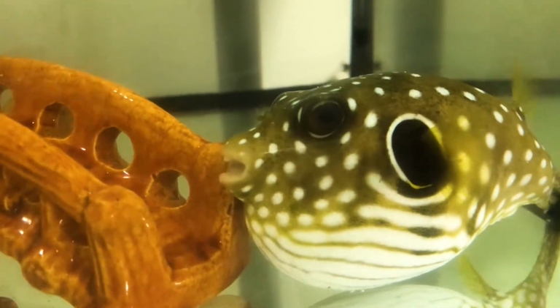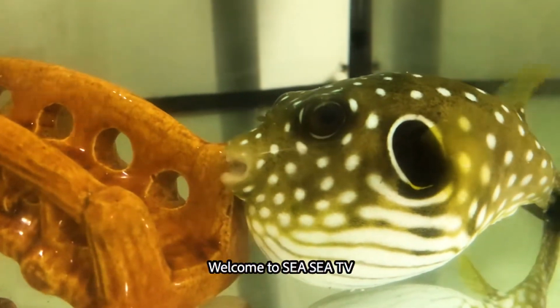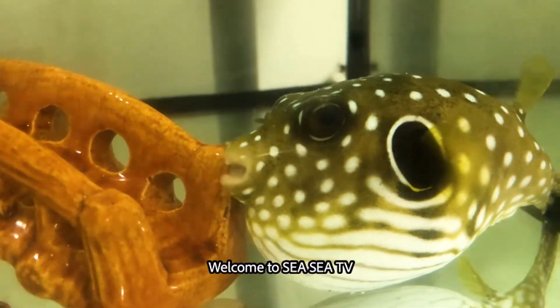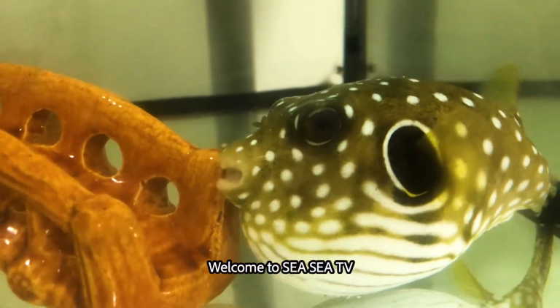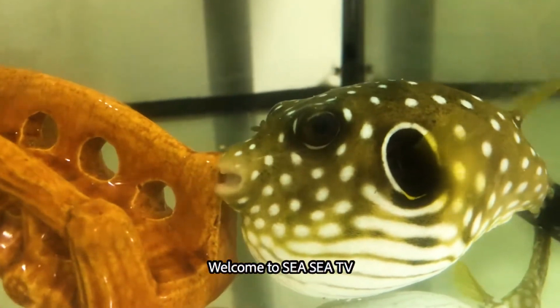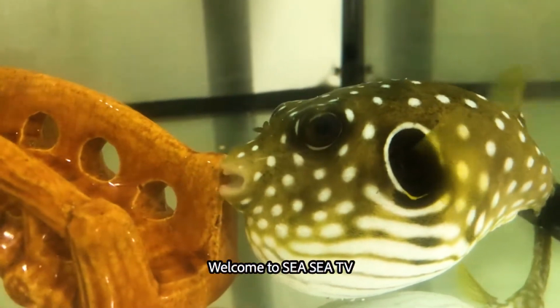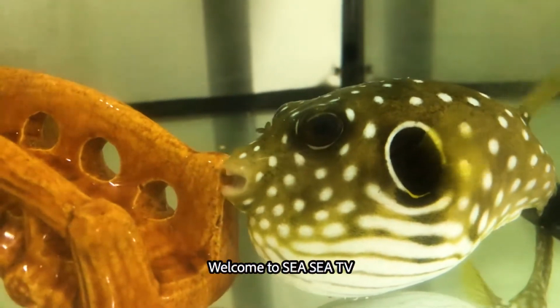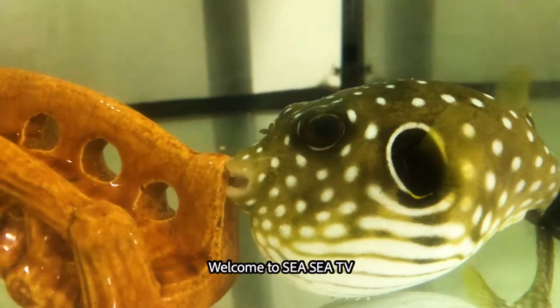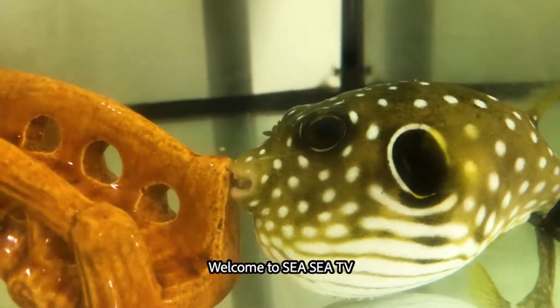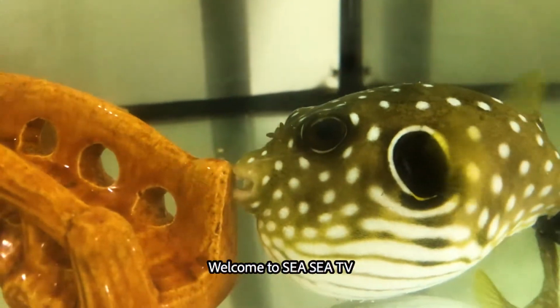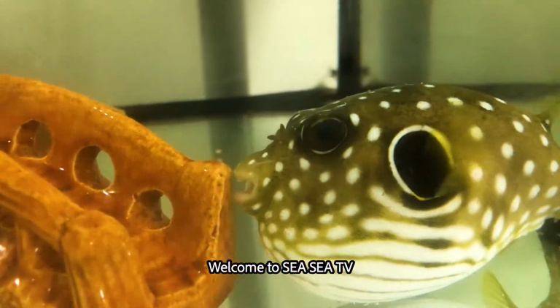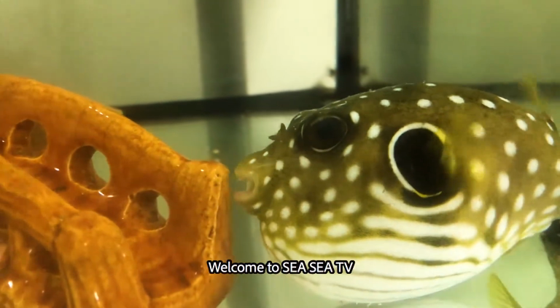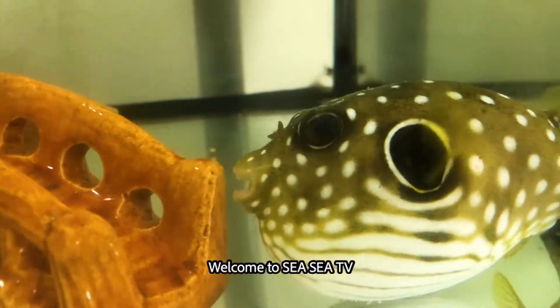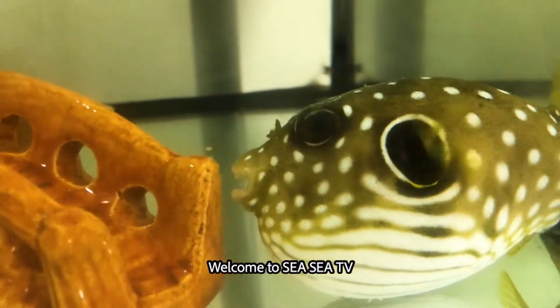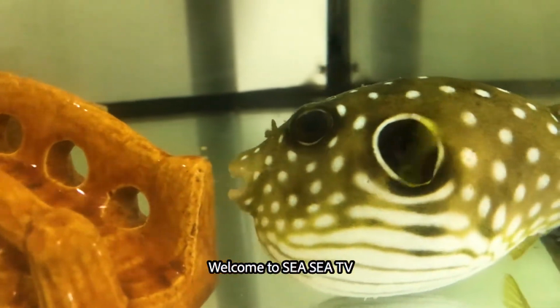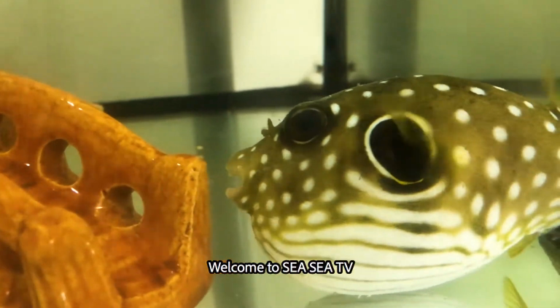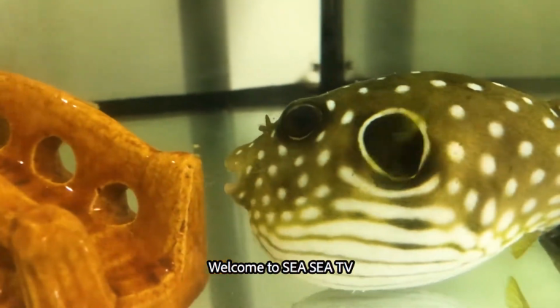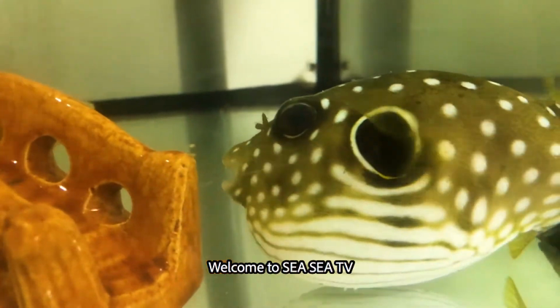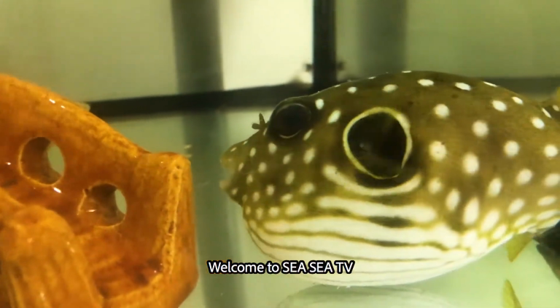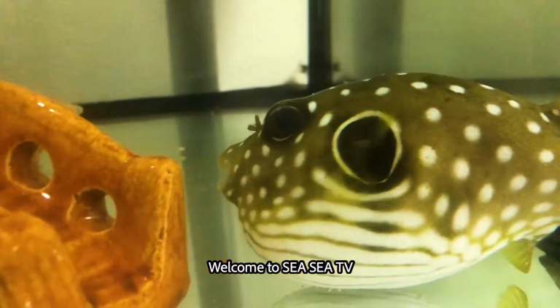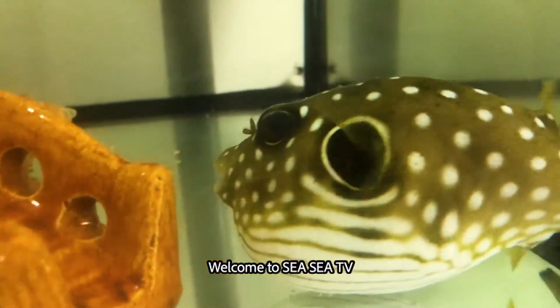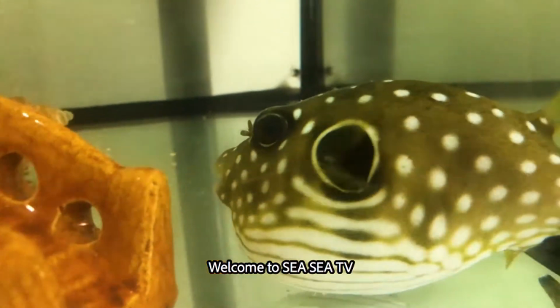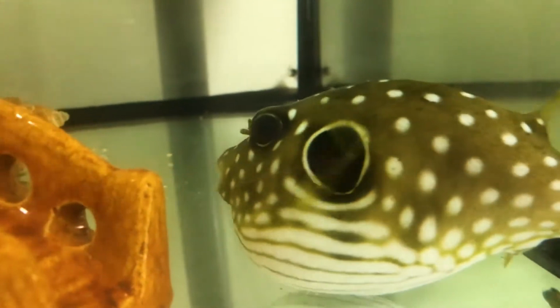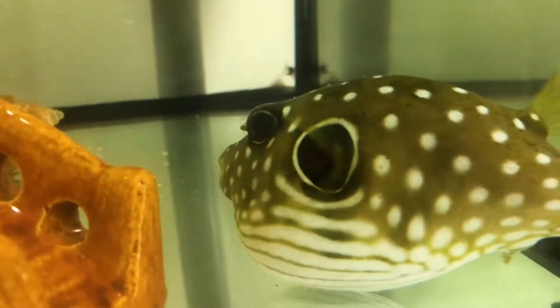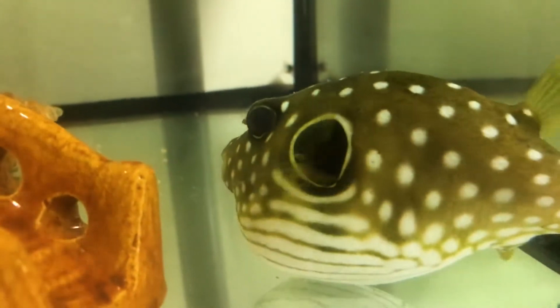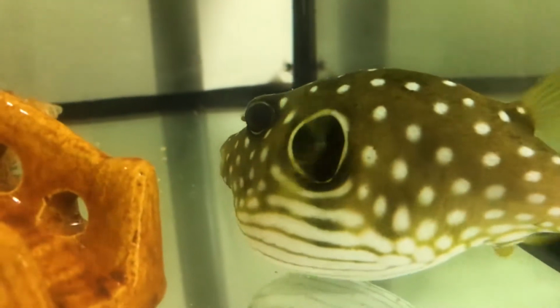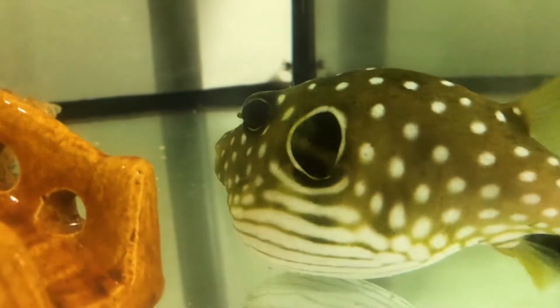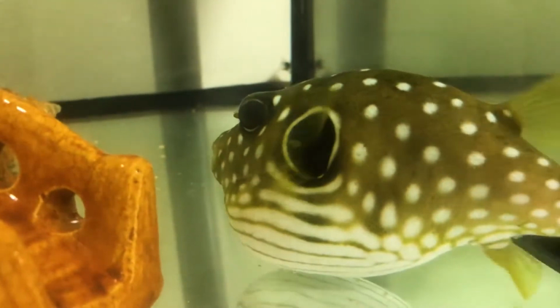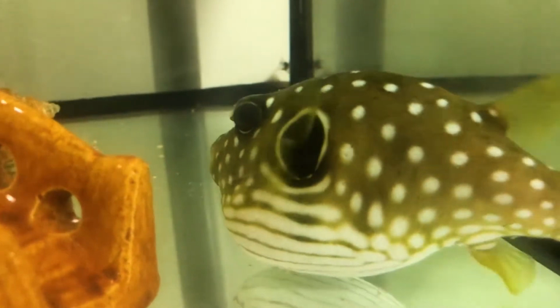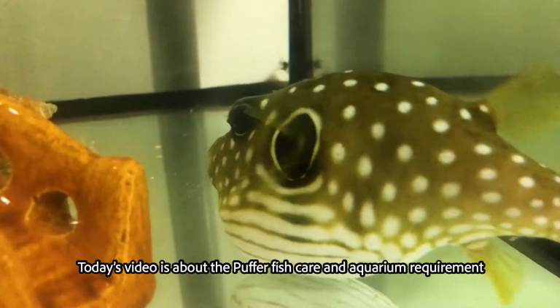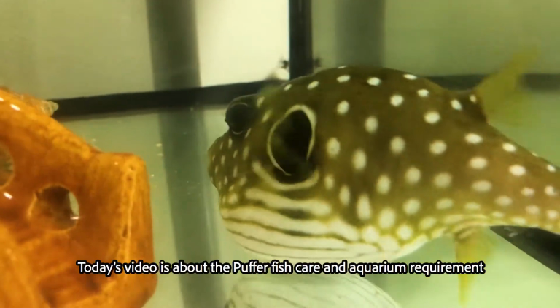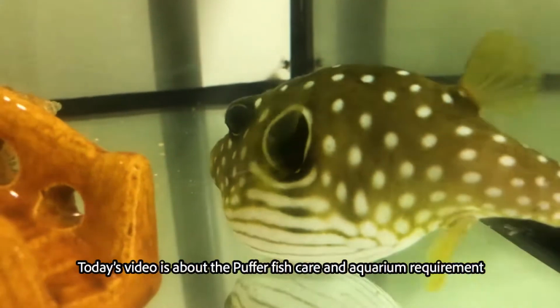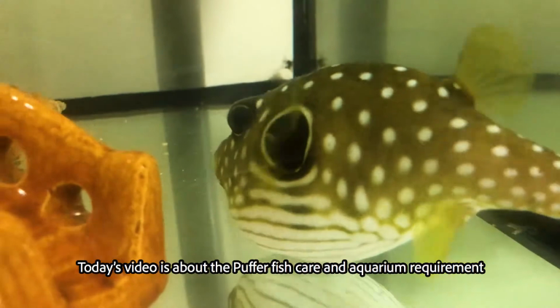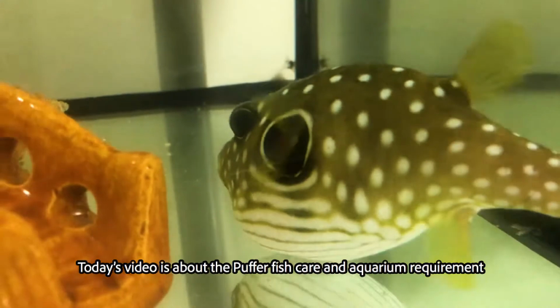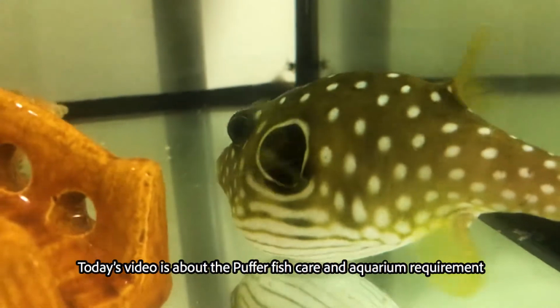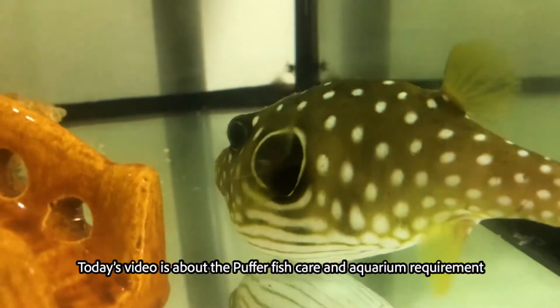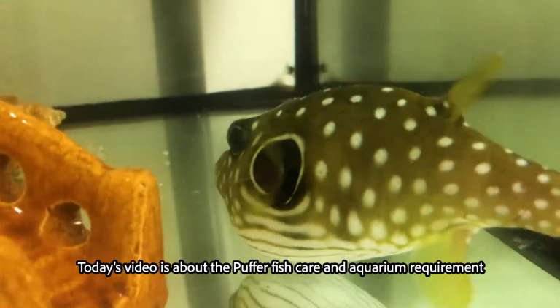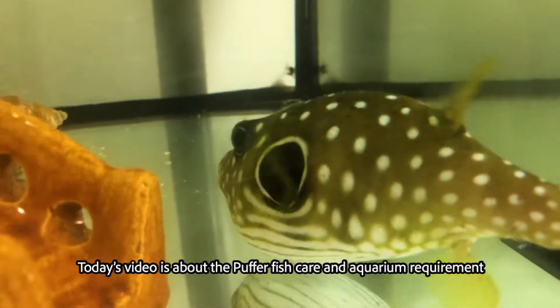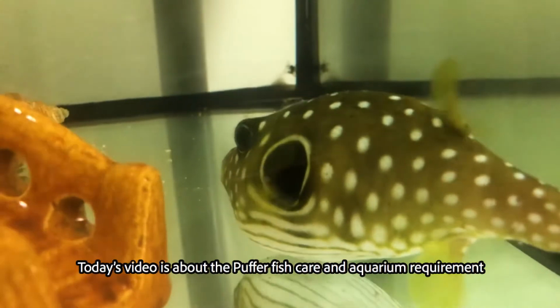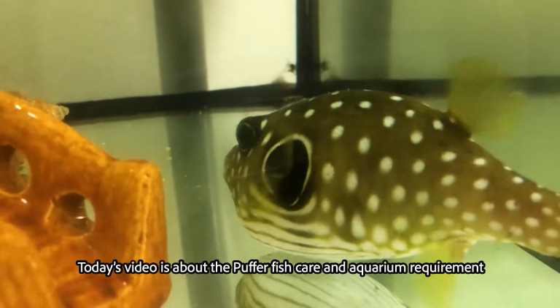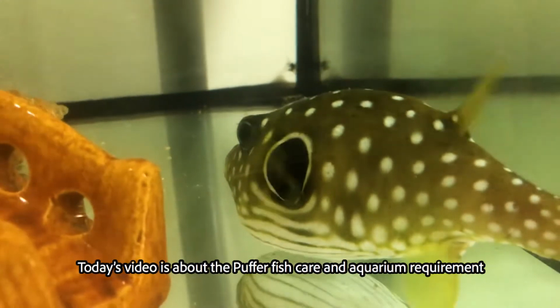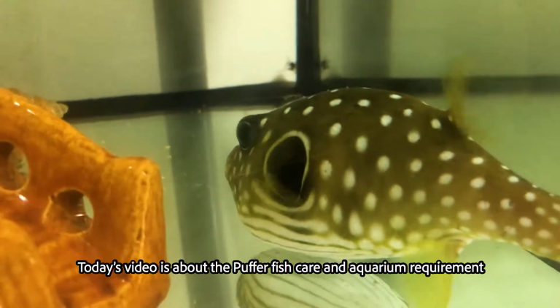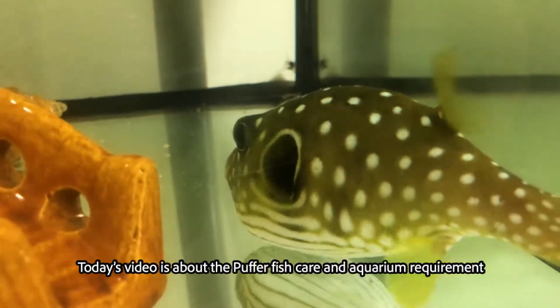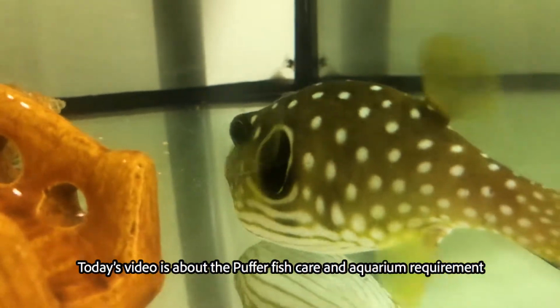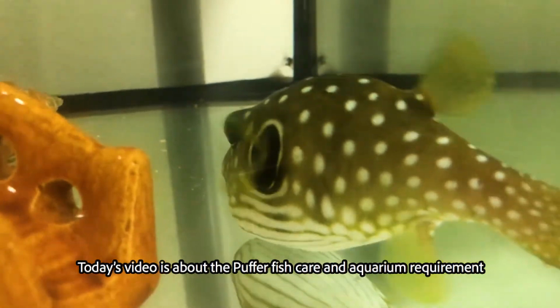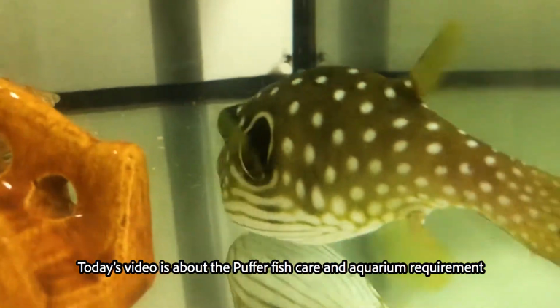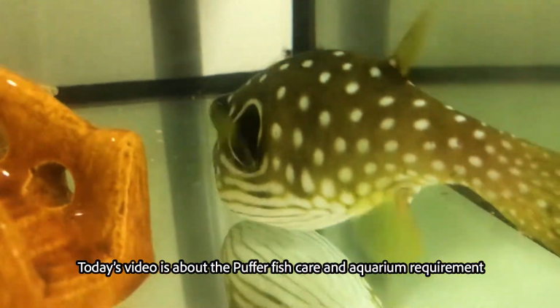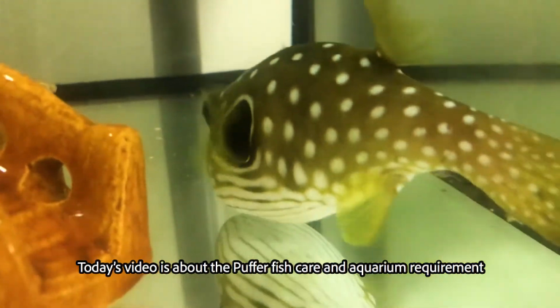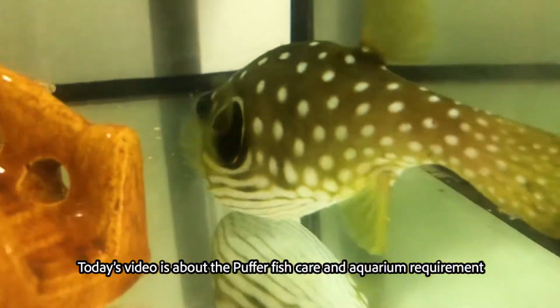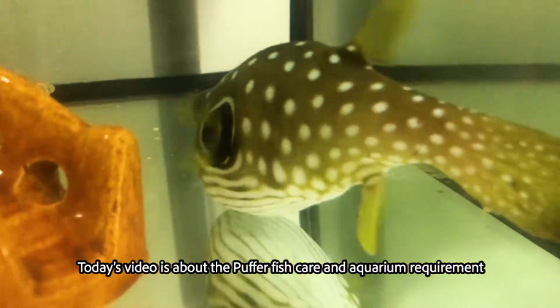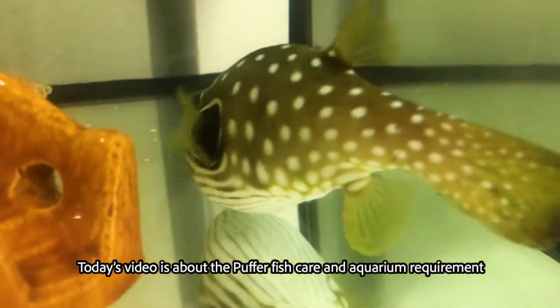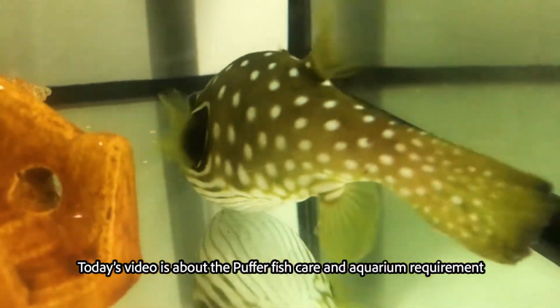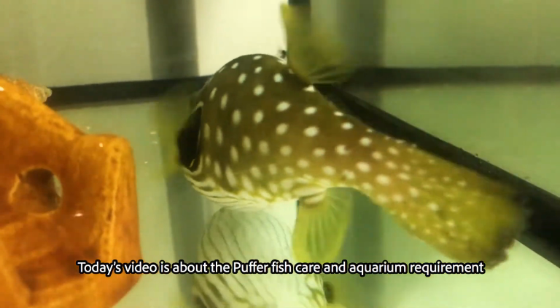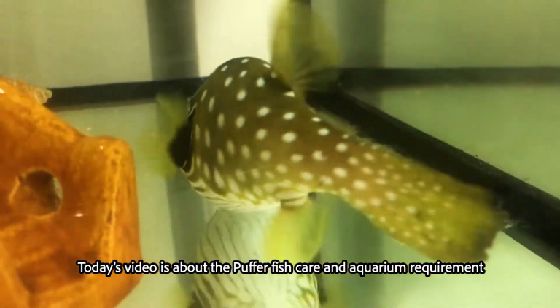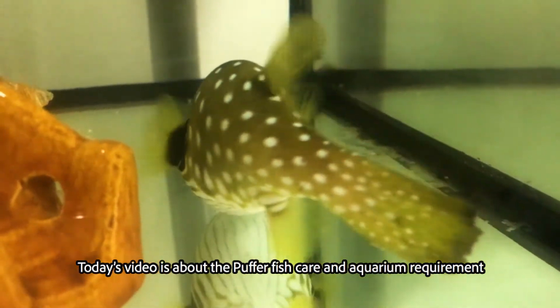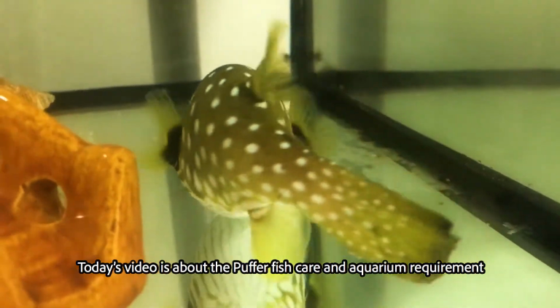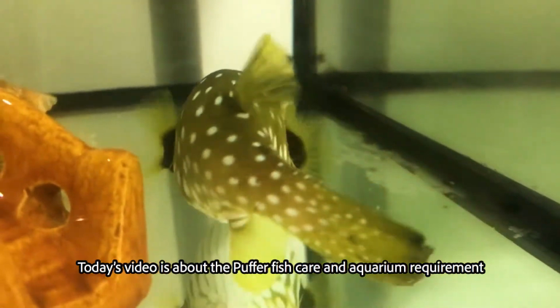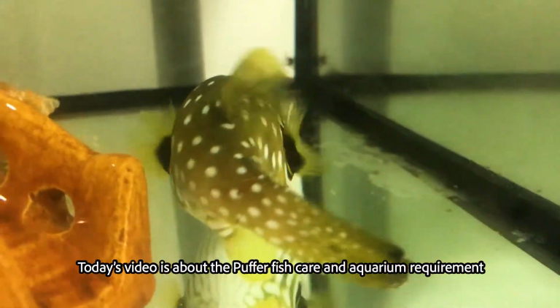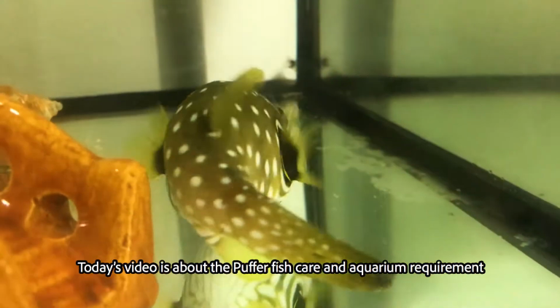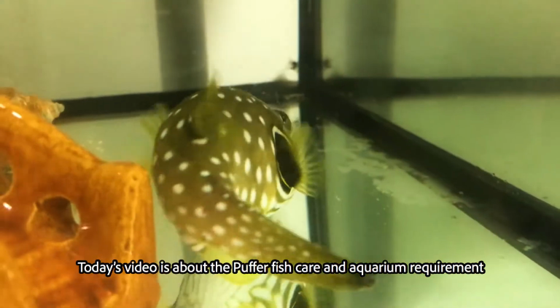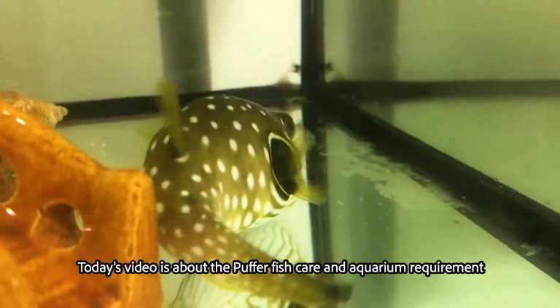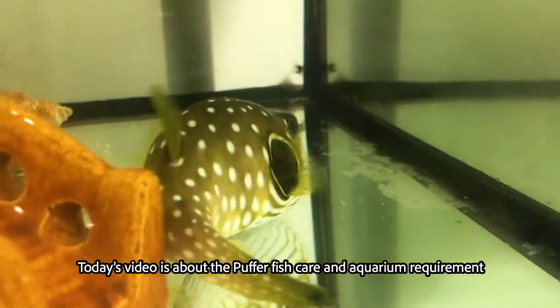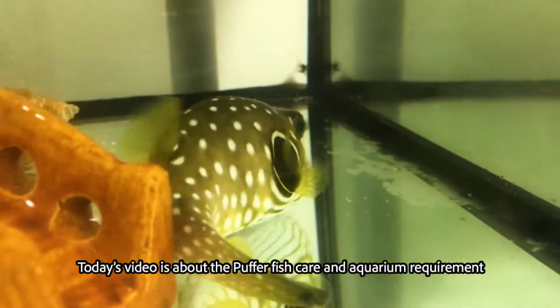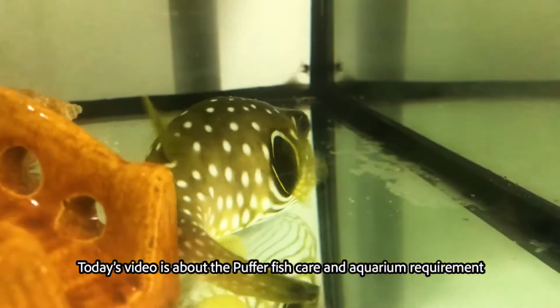Welcome to CCTV. Today's video is about Pufferfish care and aquarium requirements.